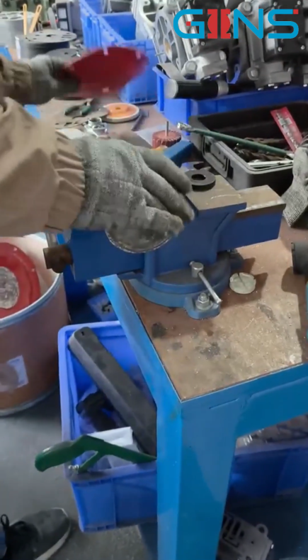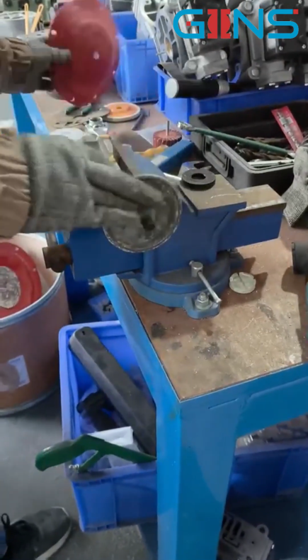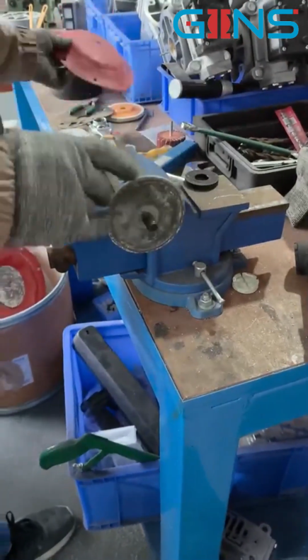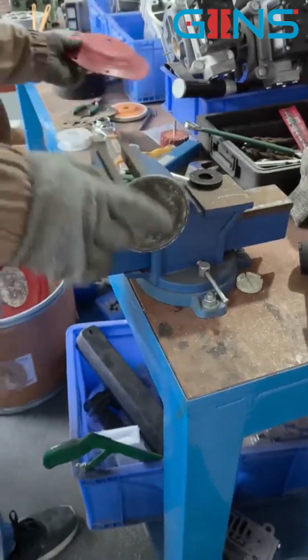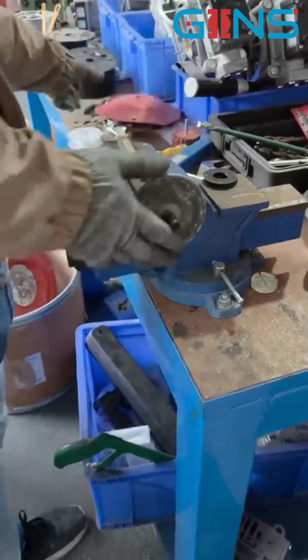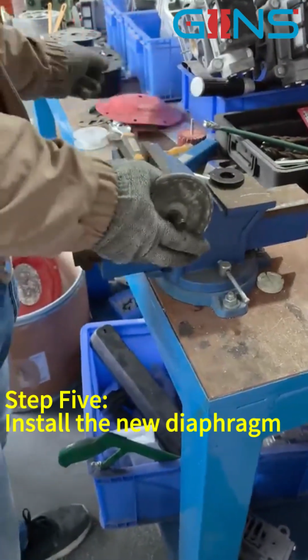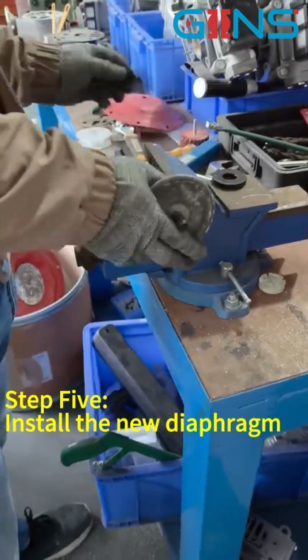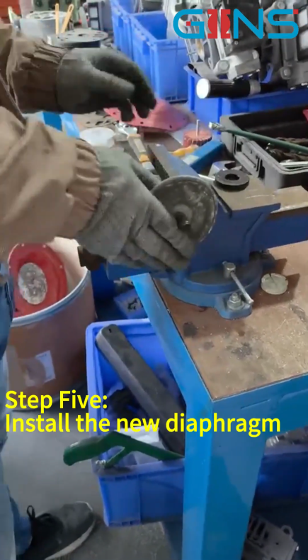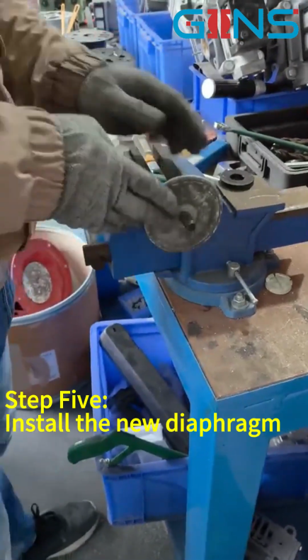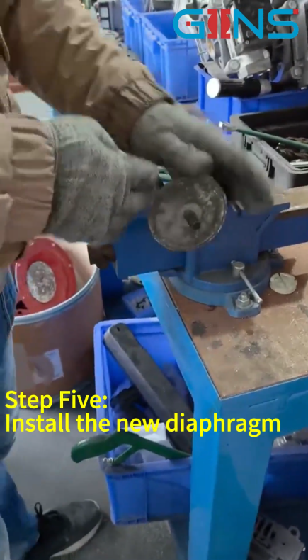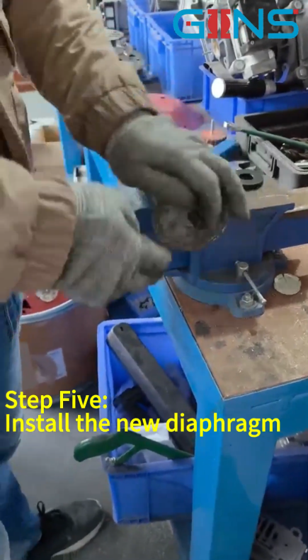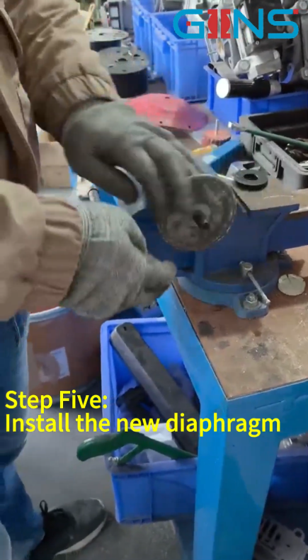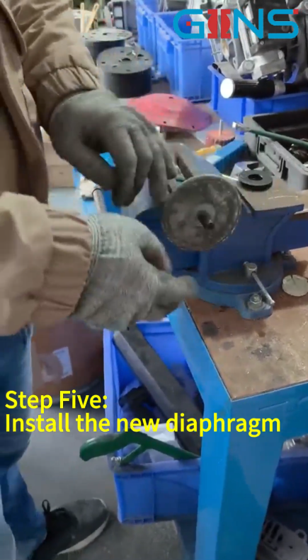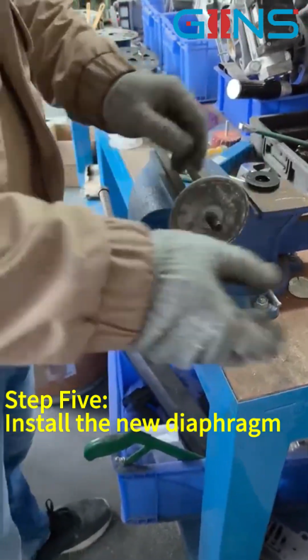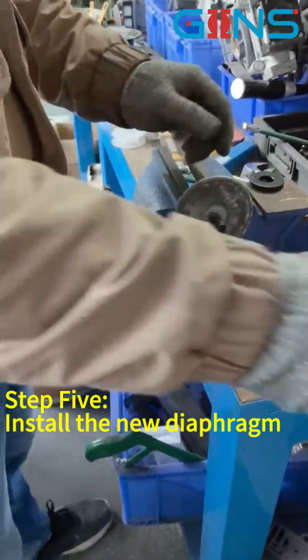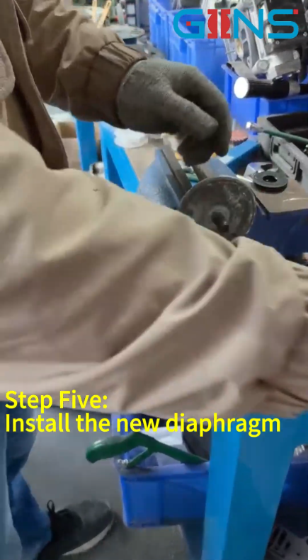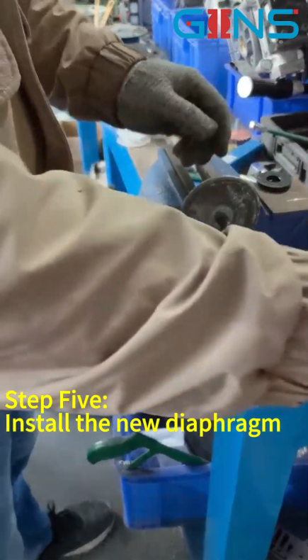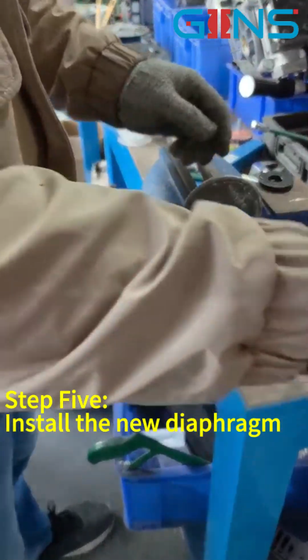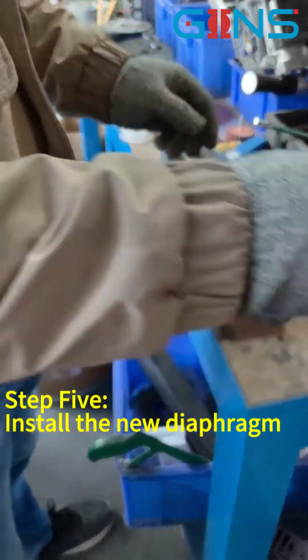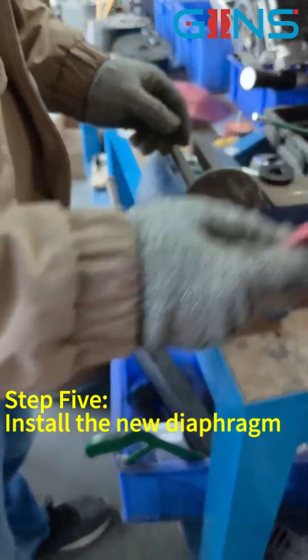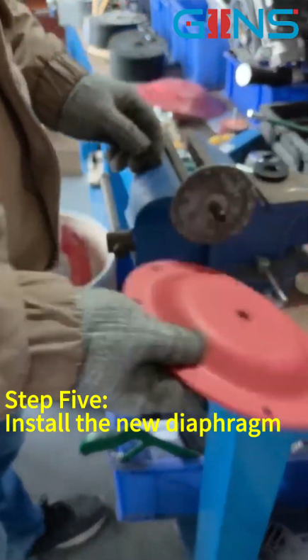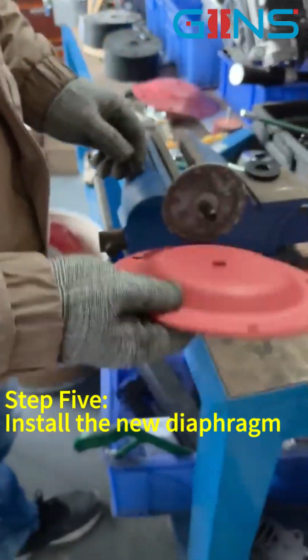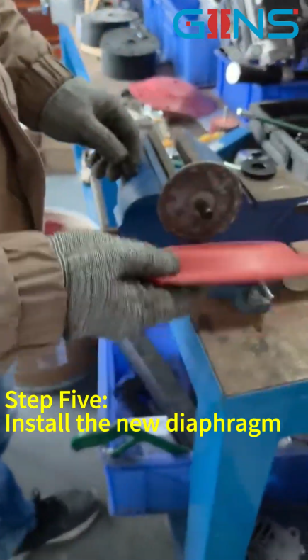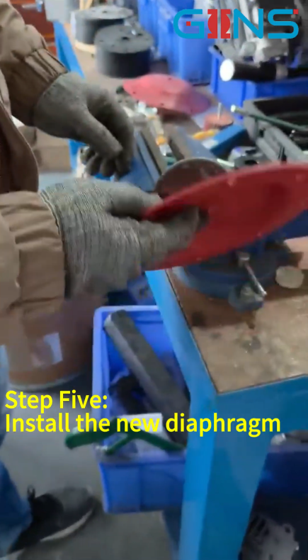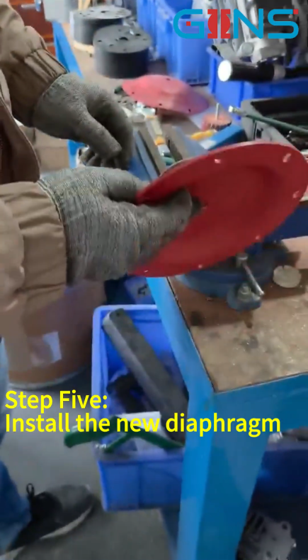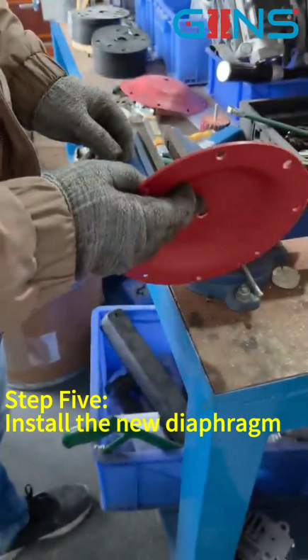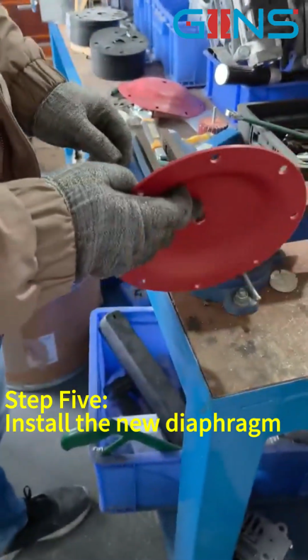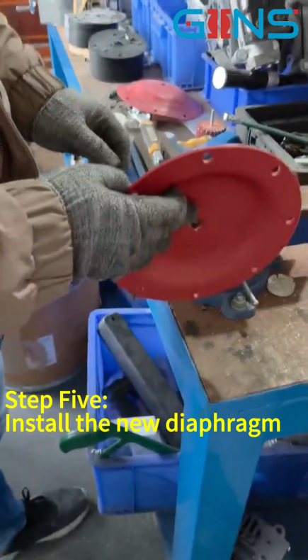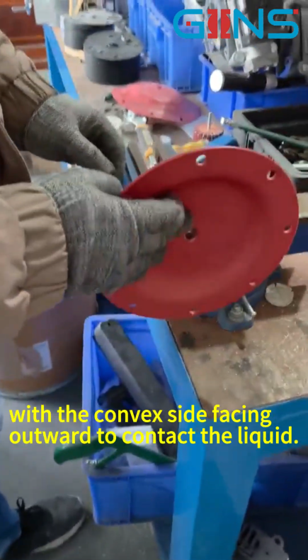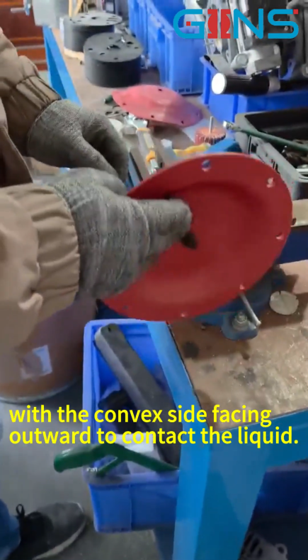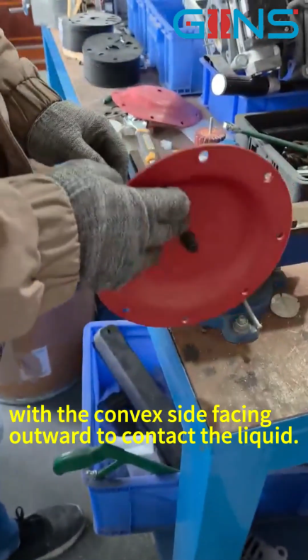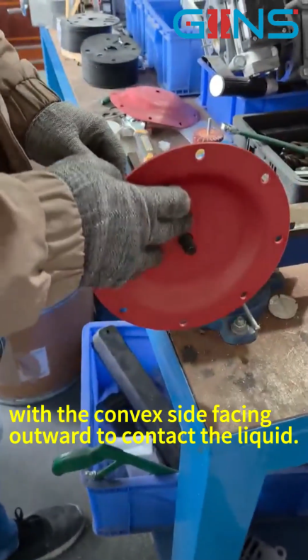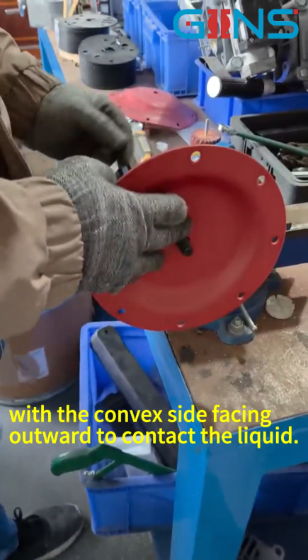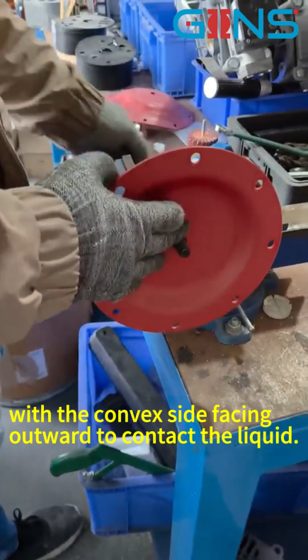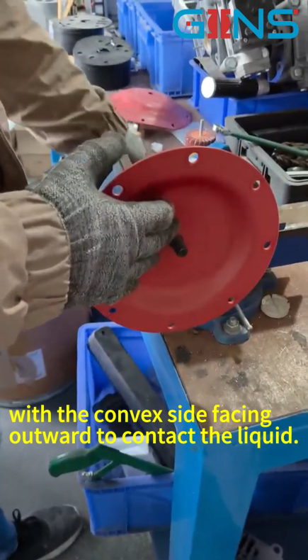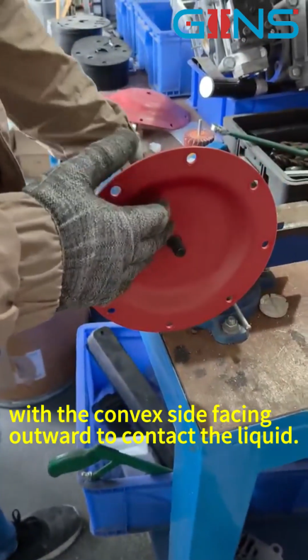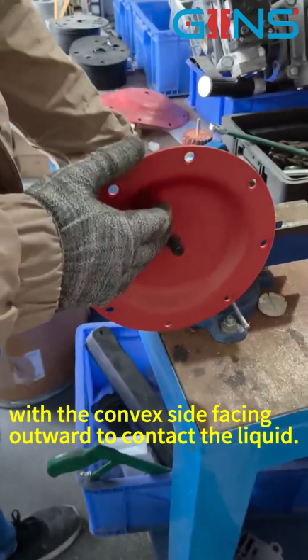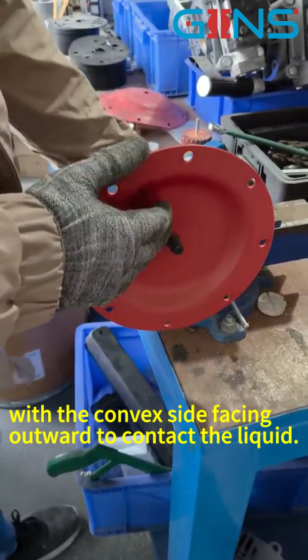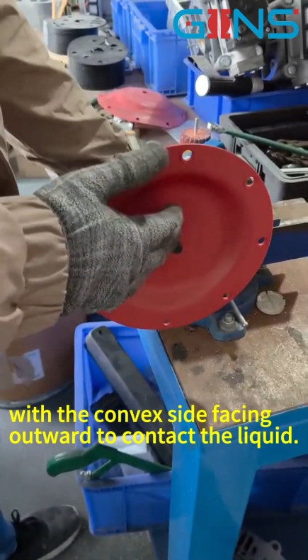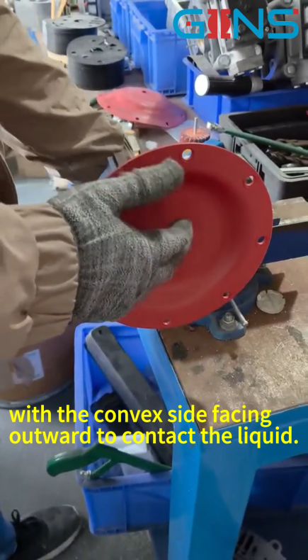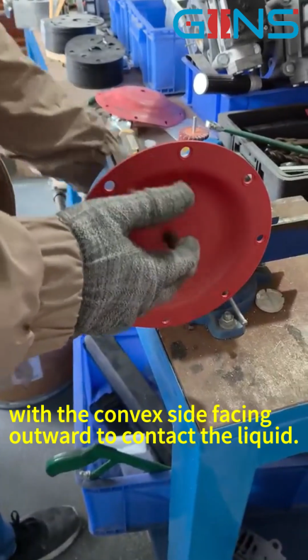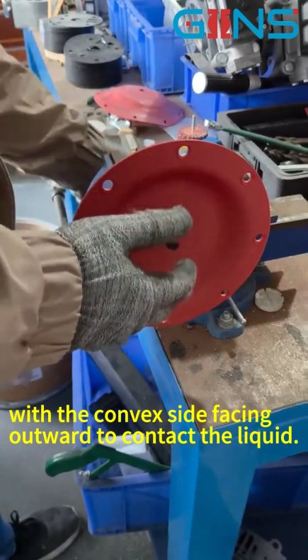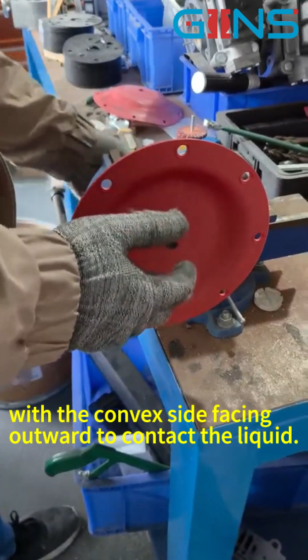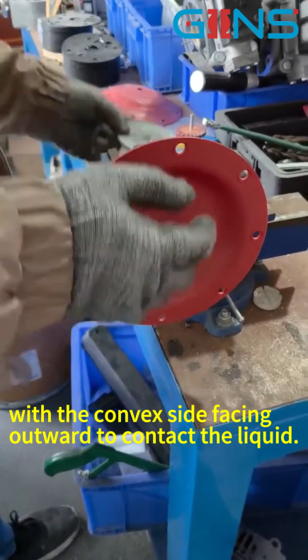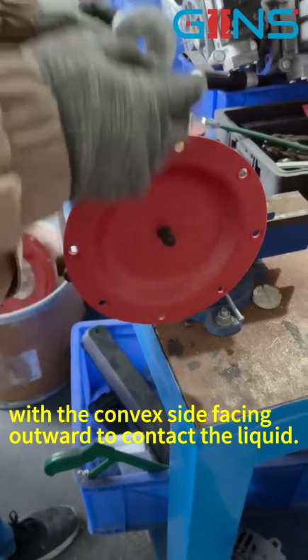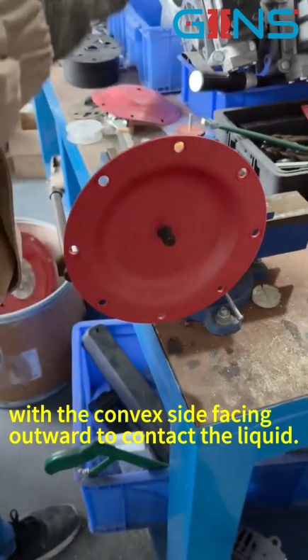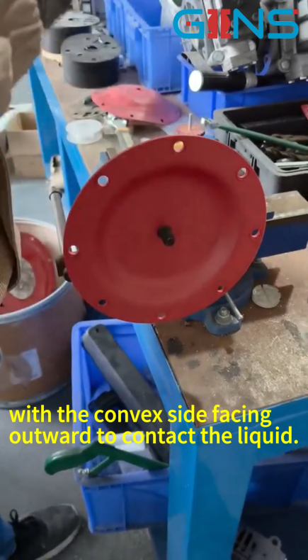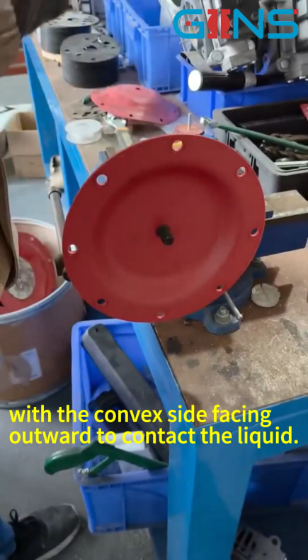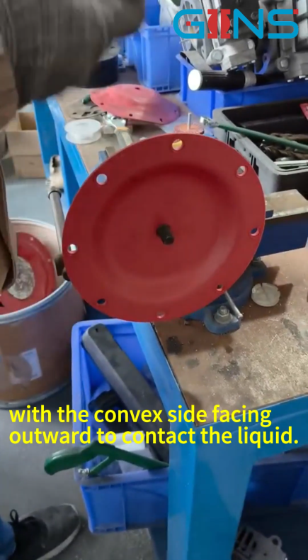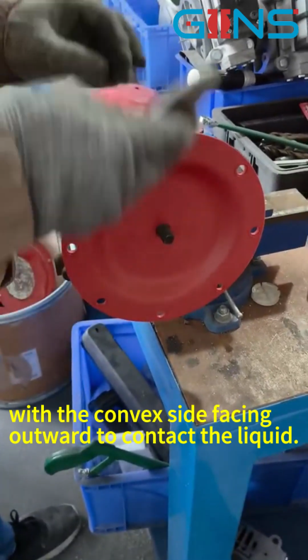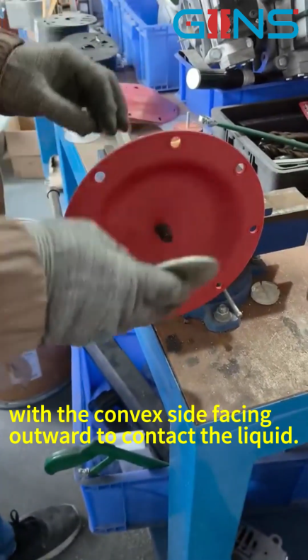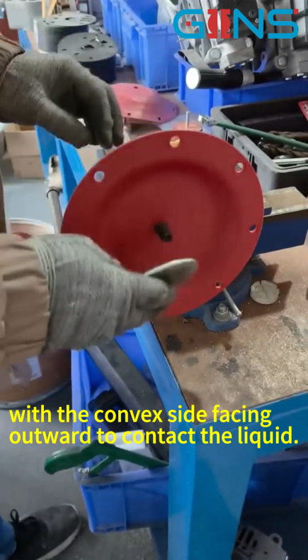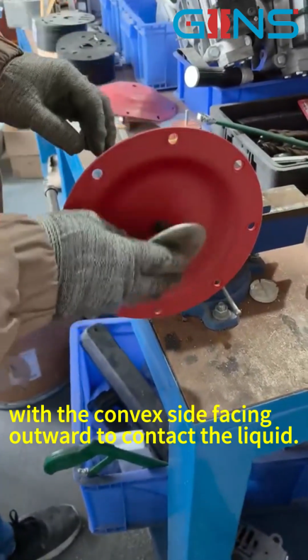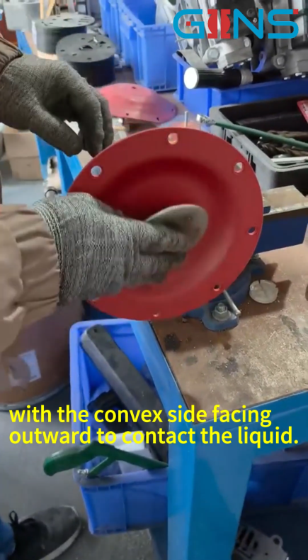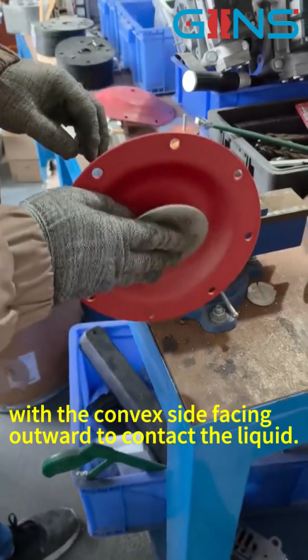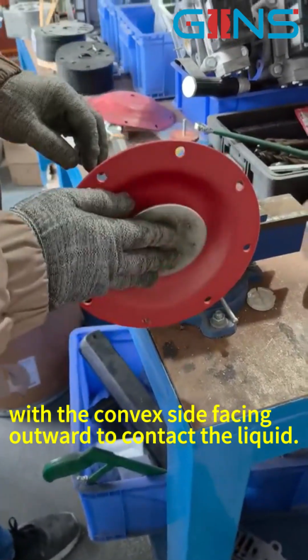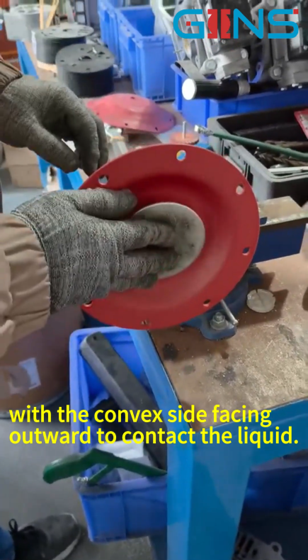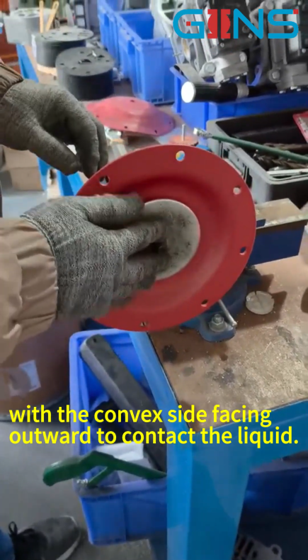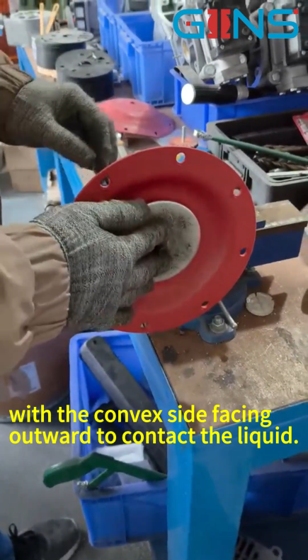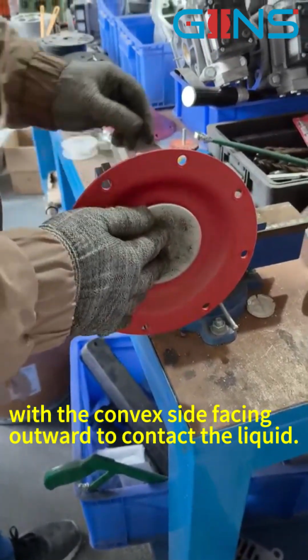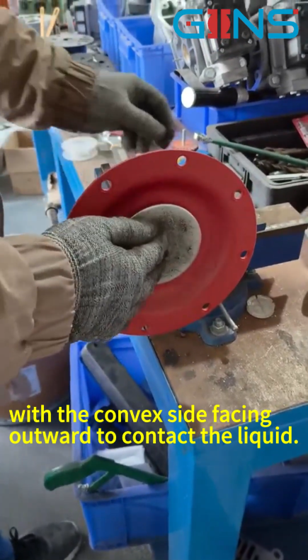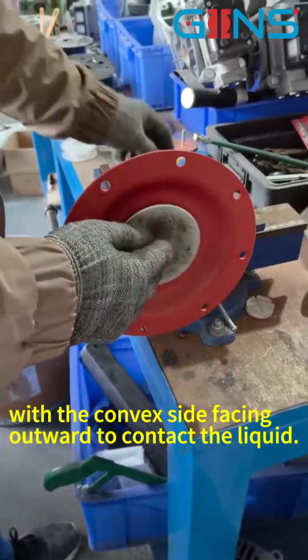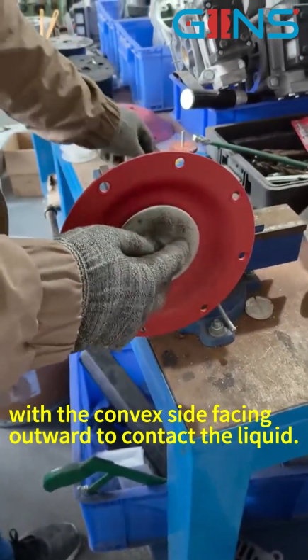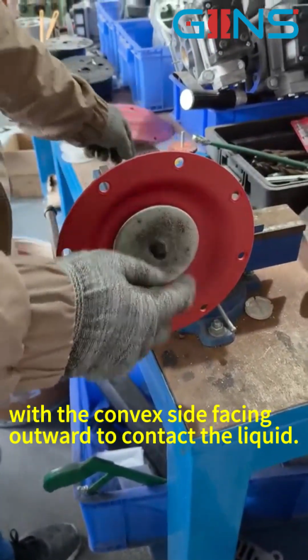Step 5: Install the new diaphragm with the convex side facing outward to contact the liquid.